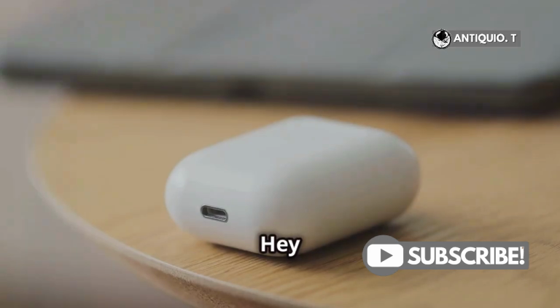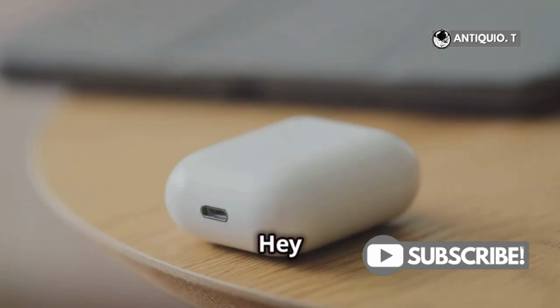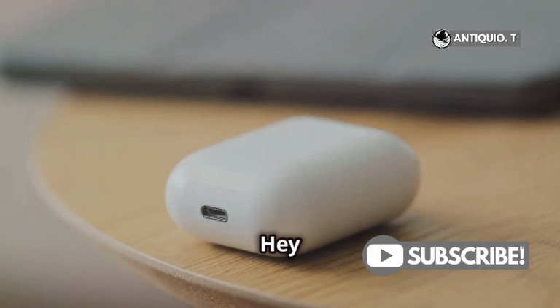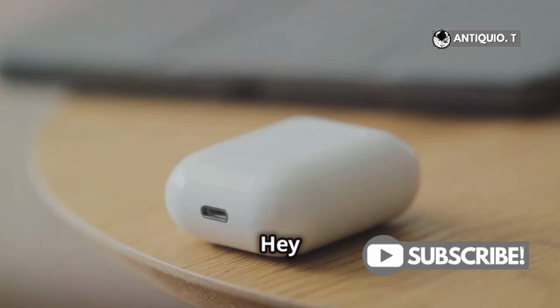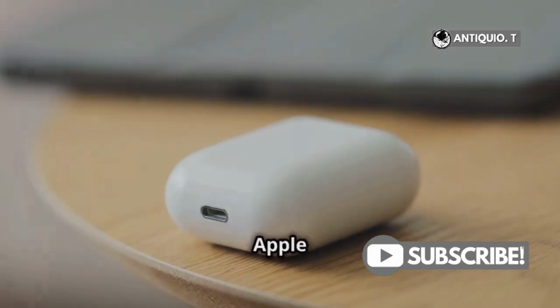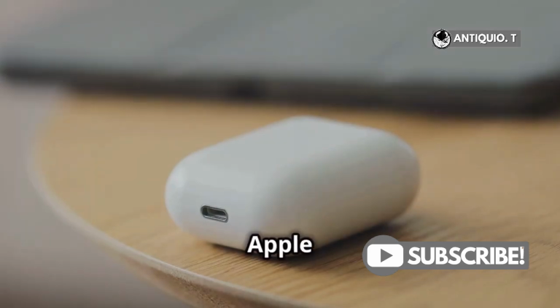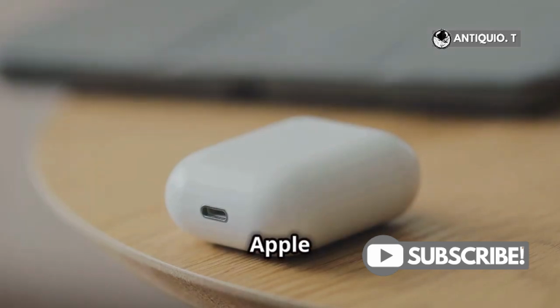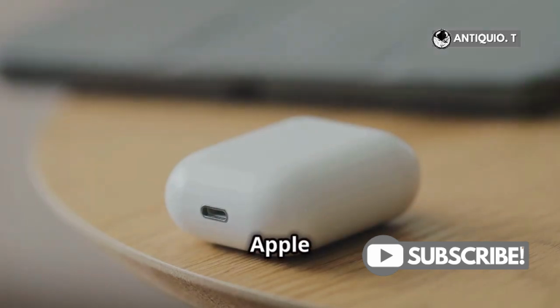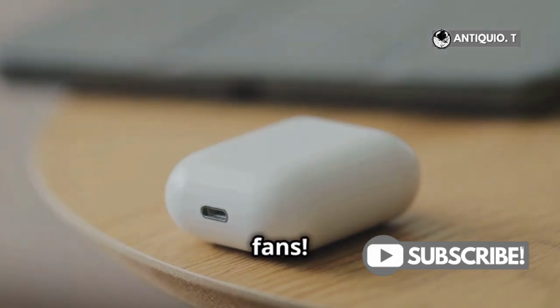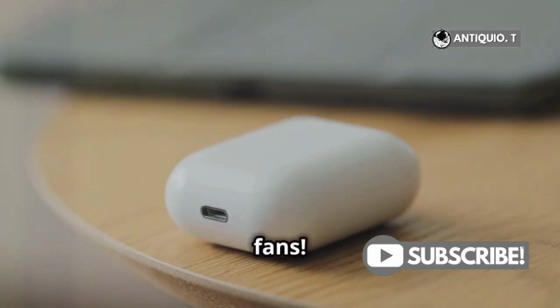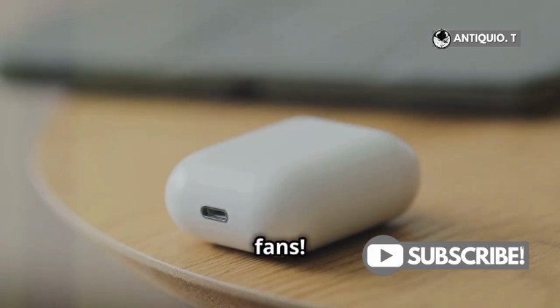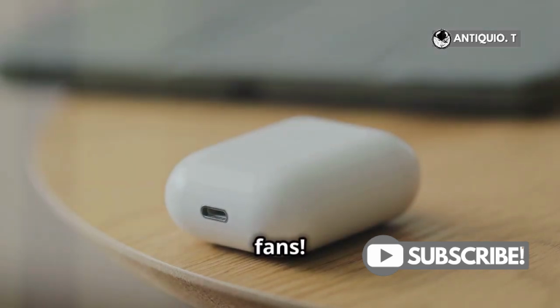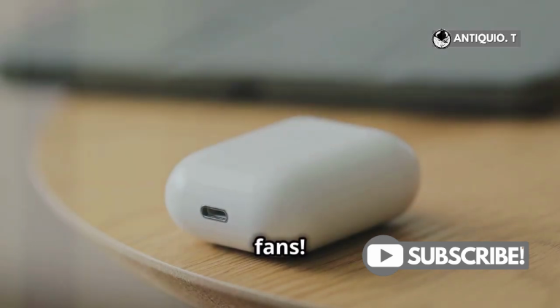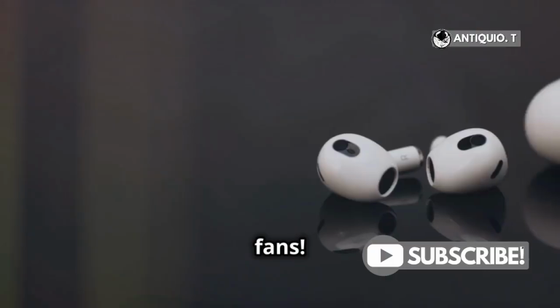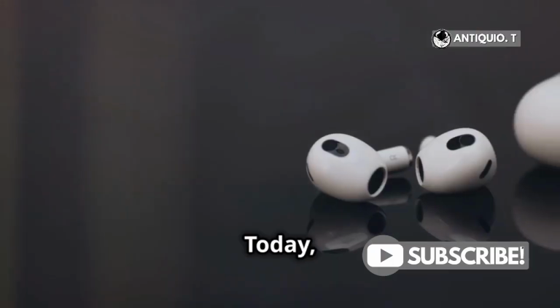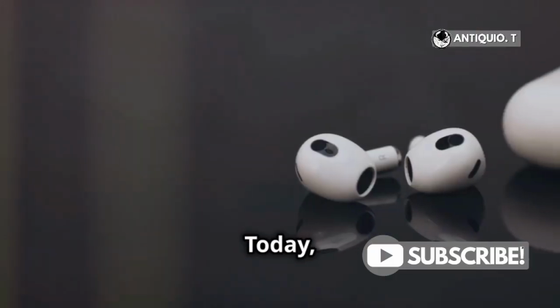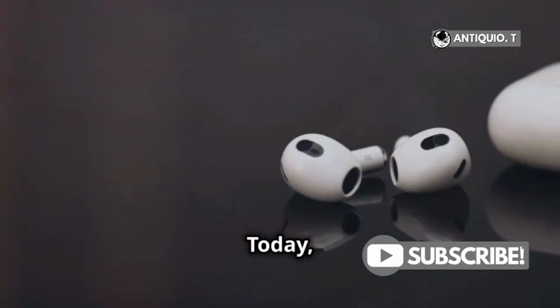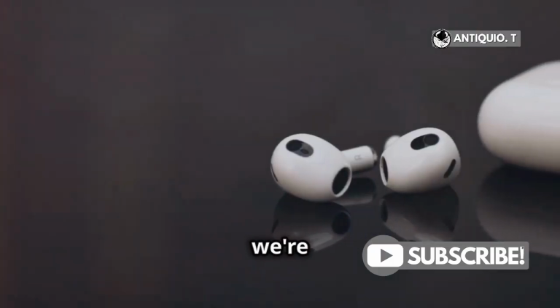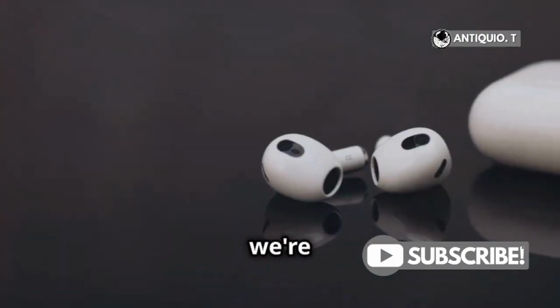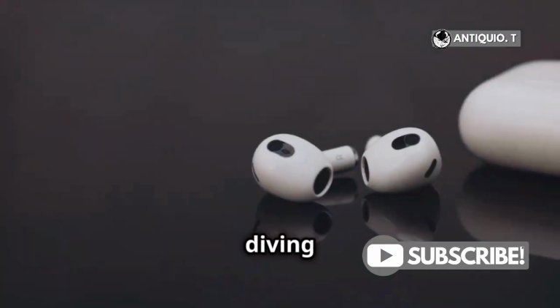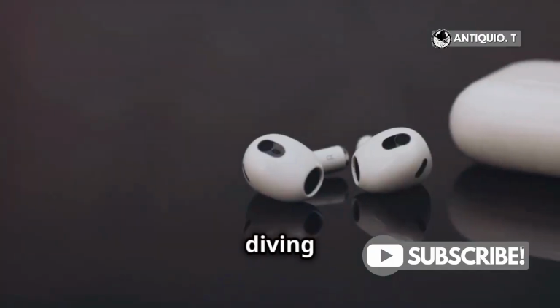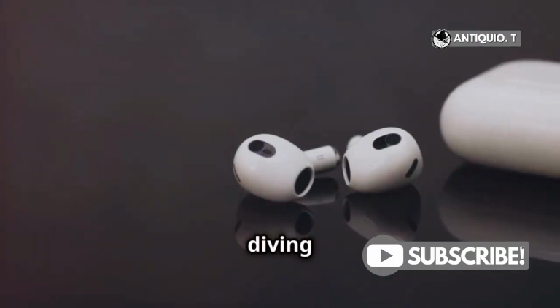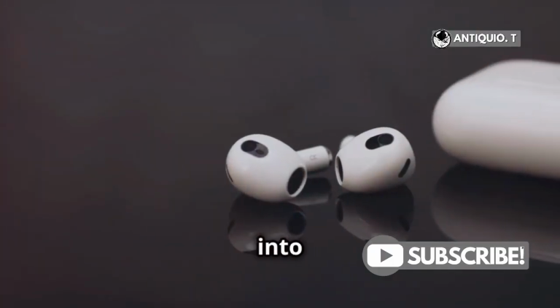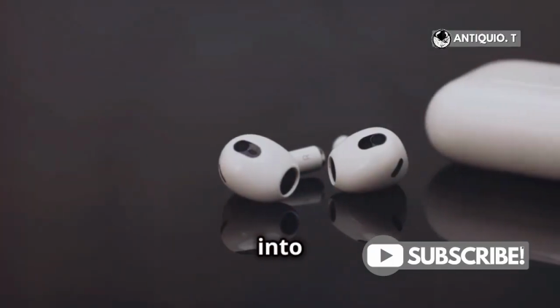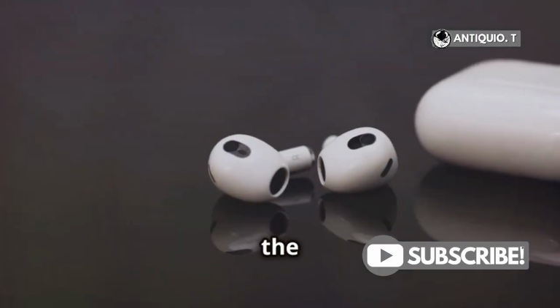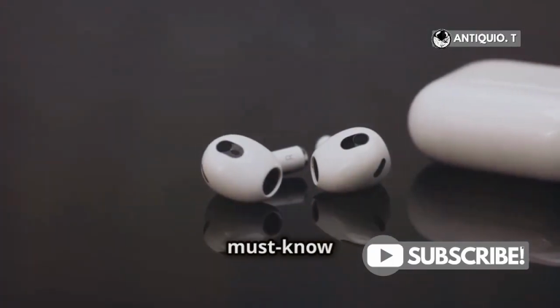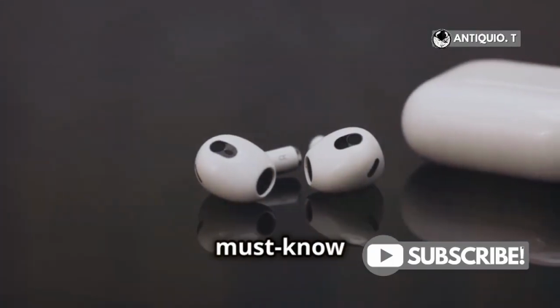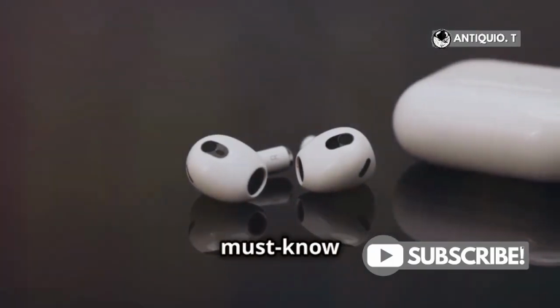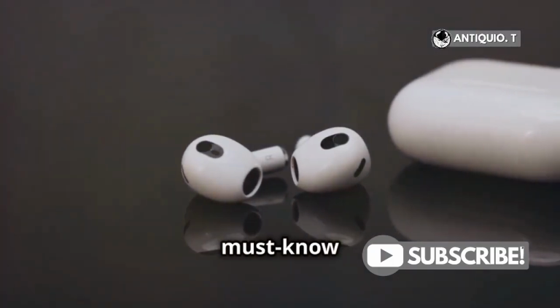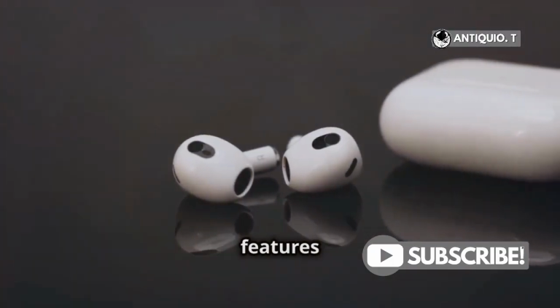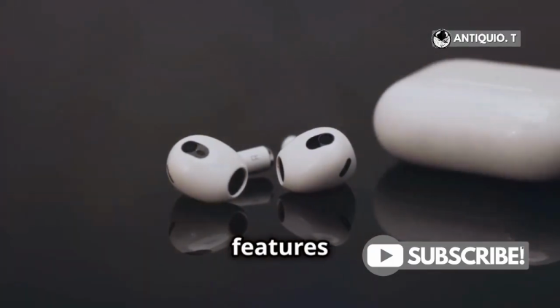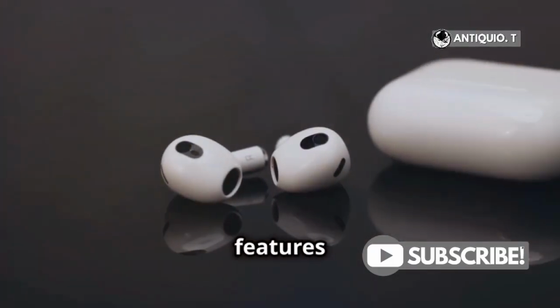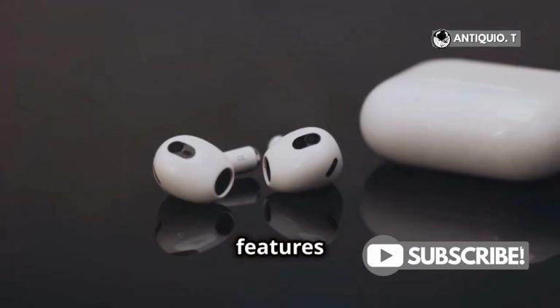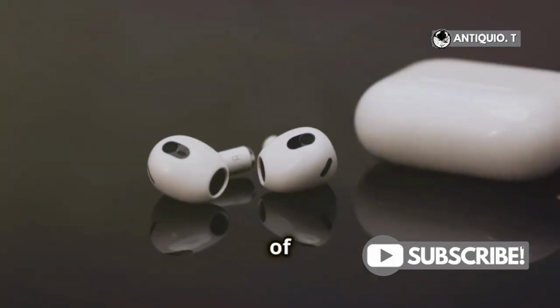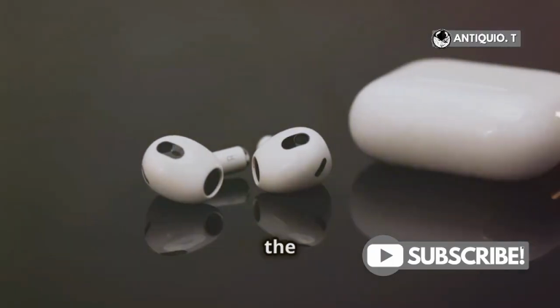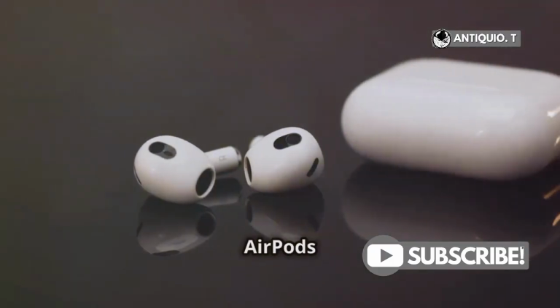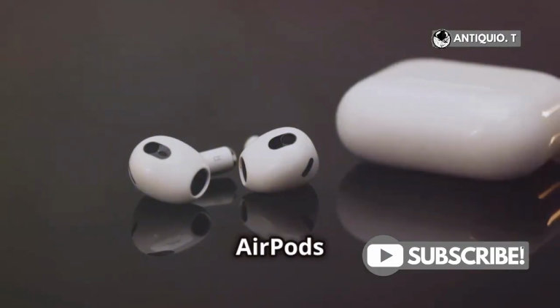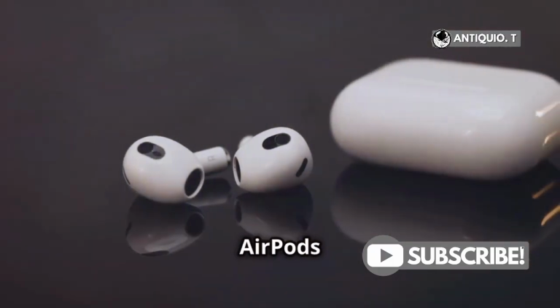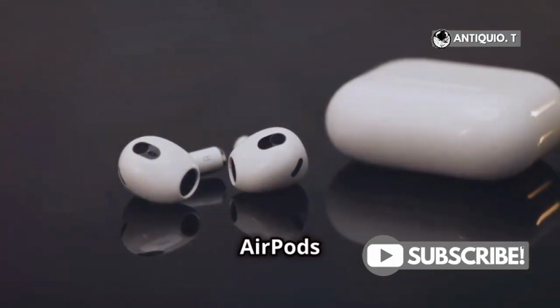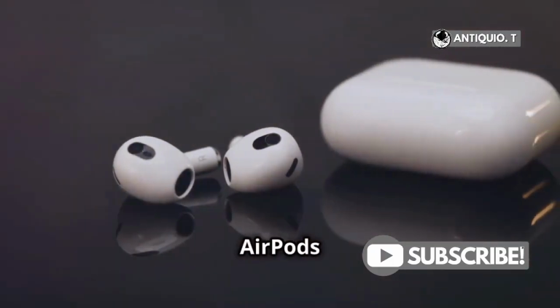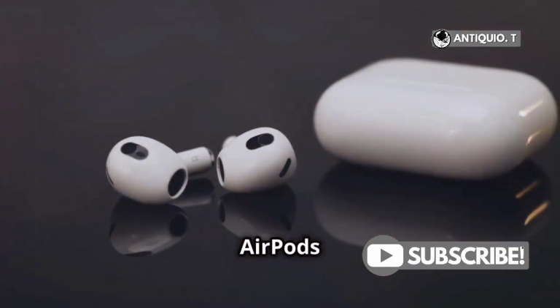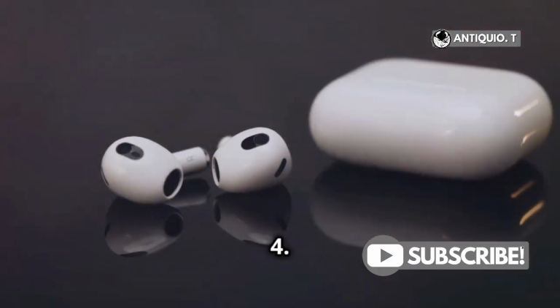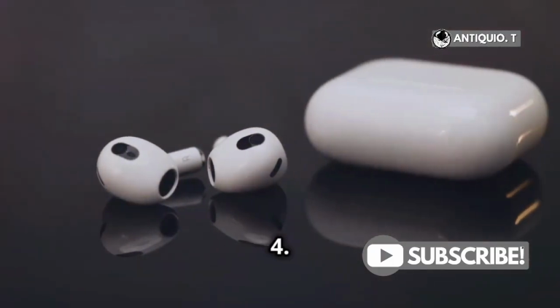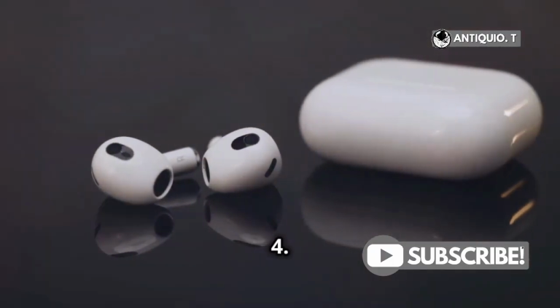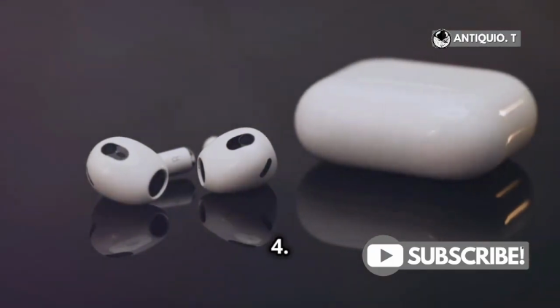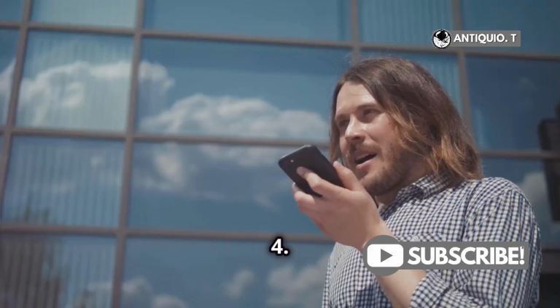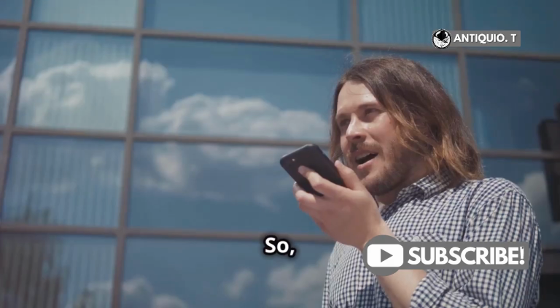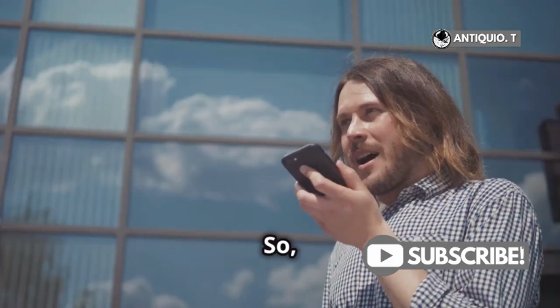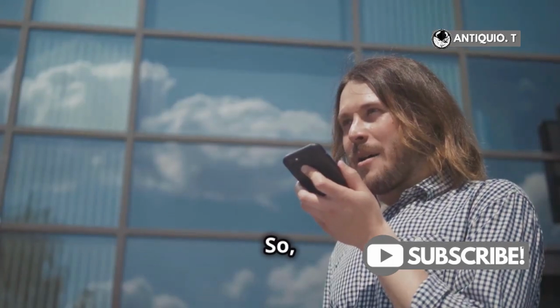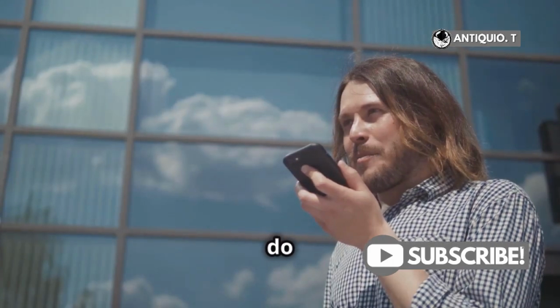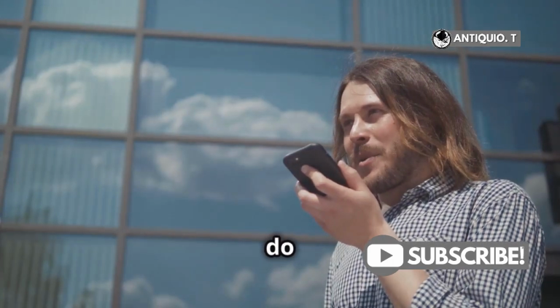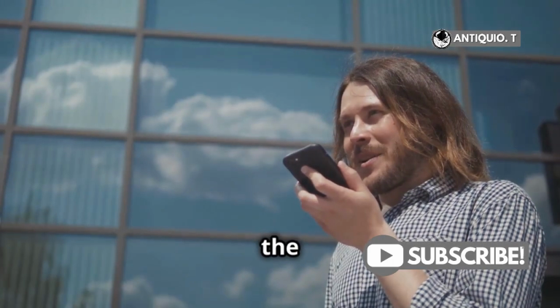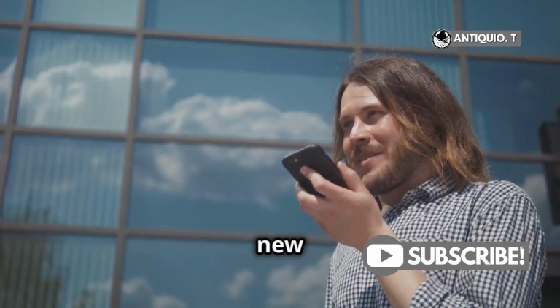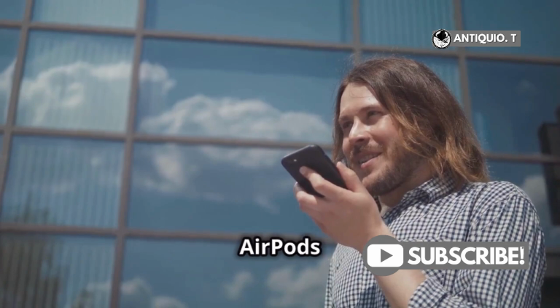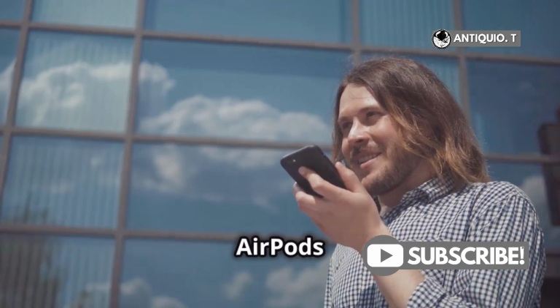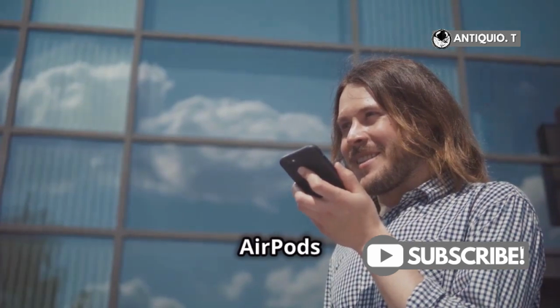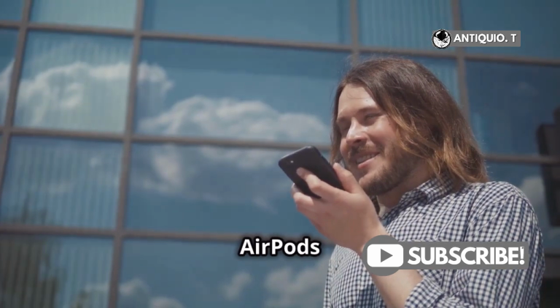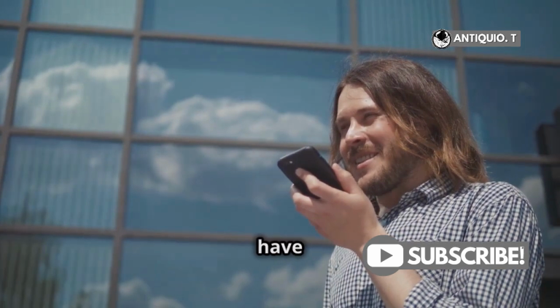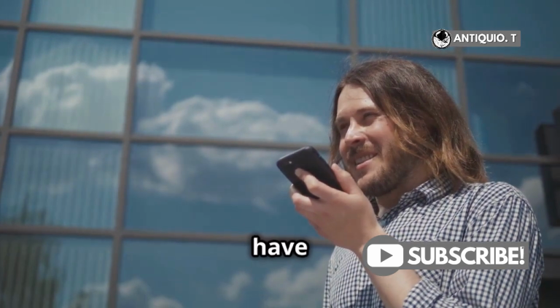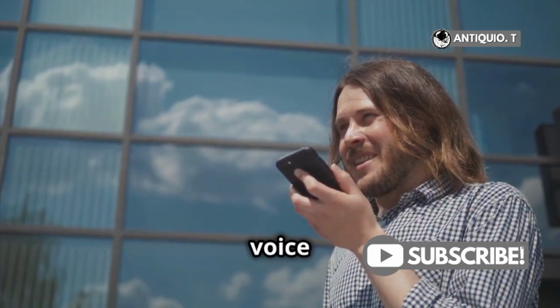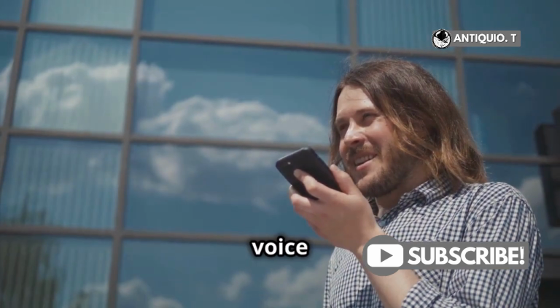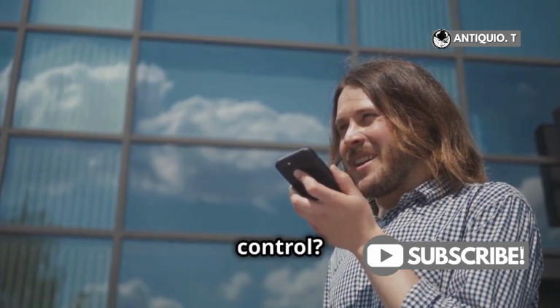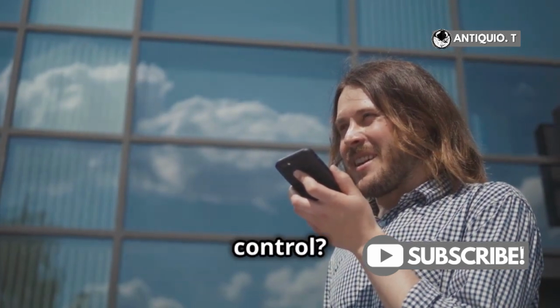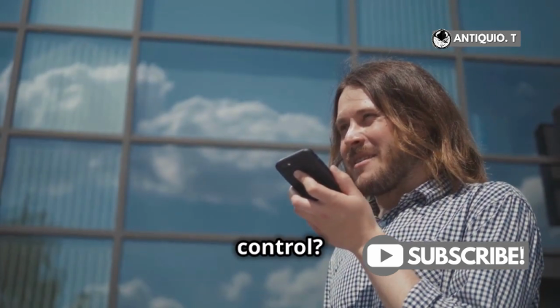Hey Apple fans! Today we're diving into the must-know features of the AirPods 4. Do the new AirPods have voice control?